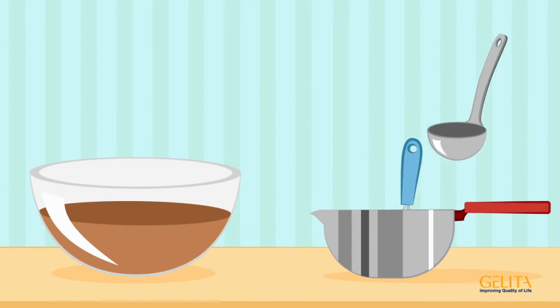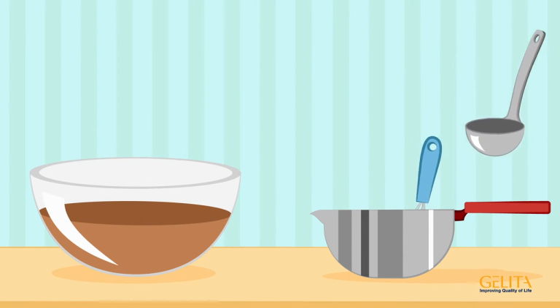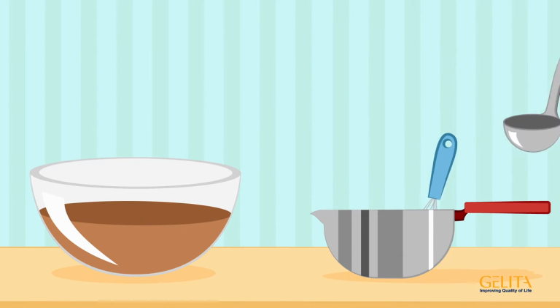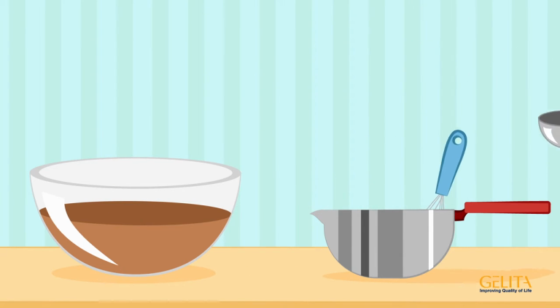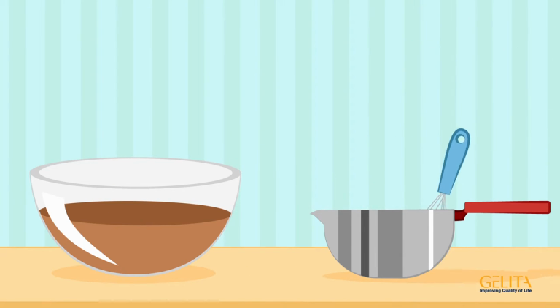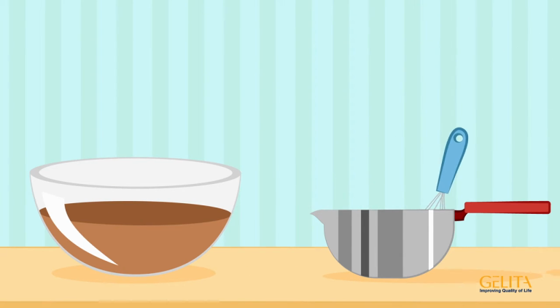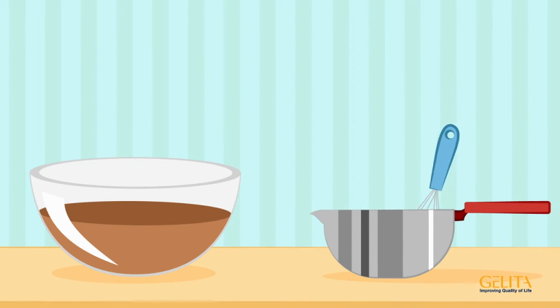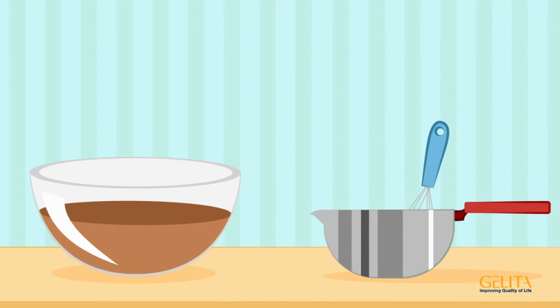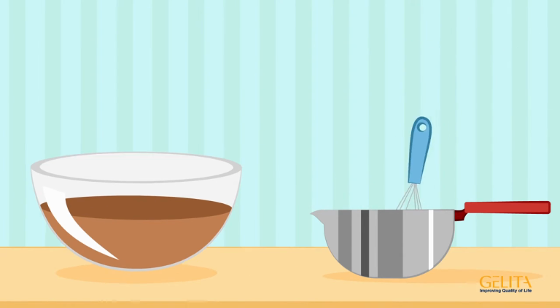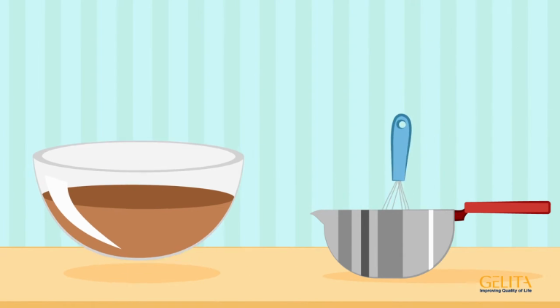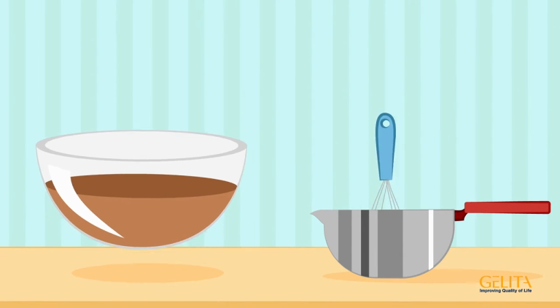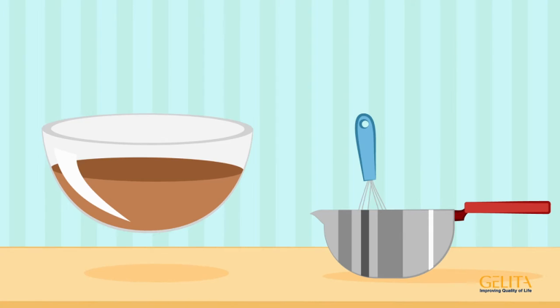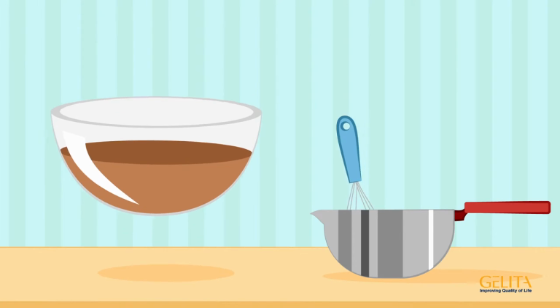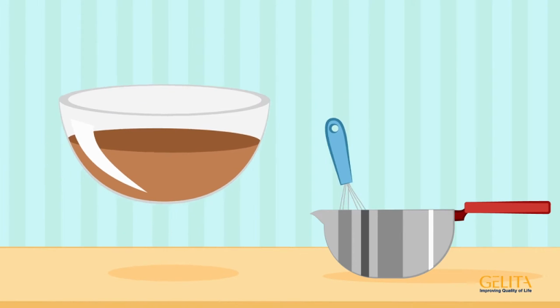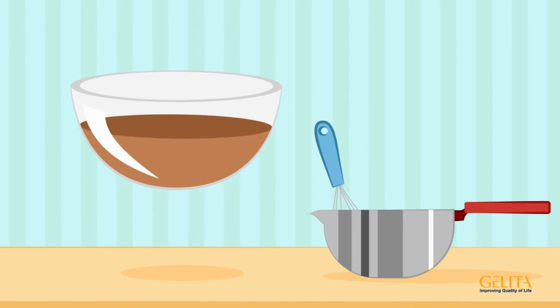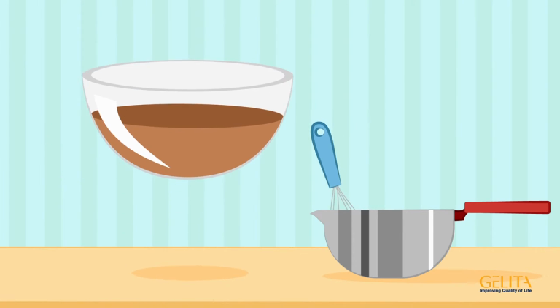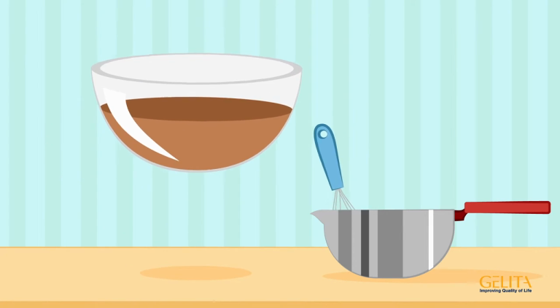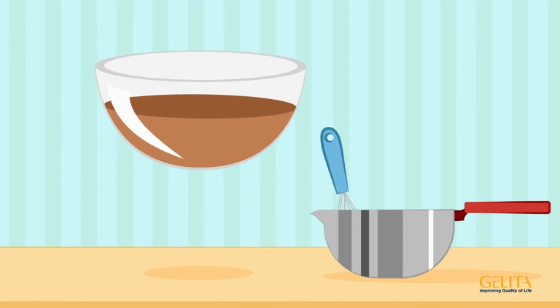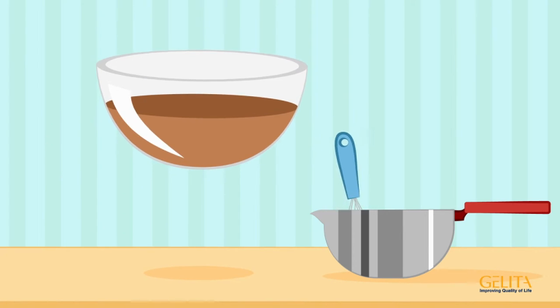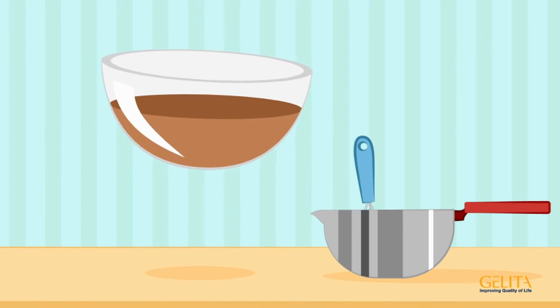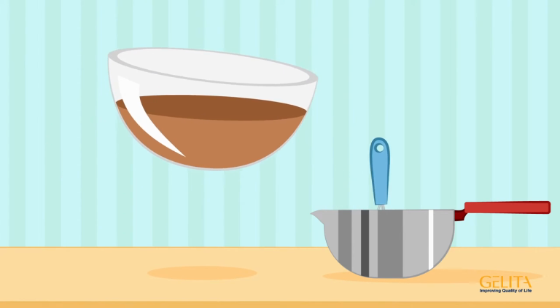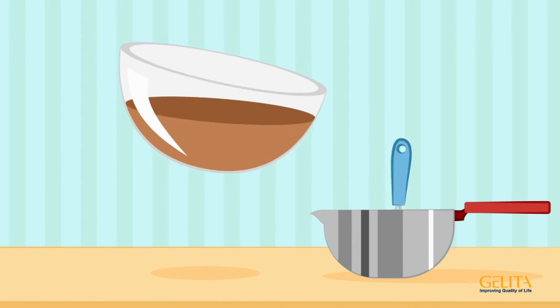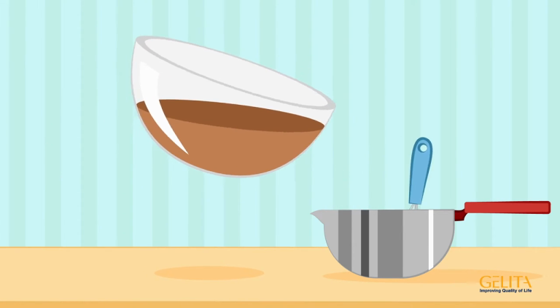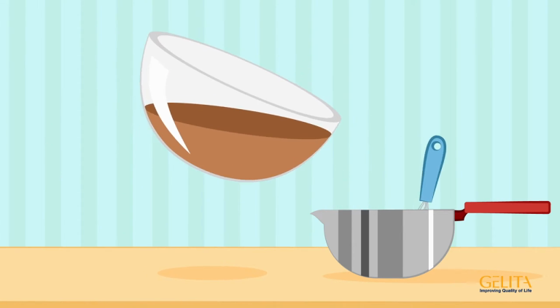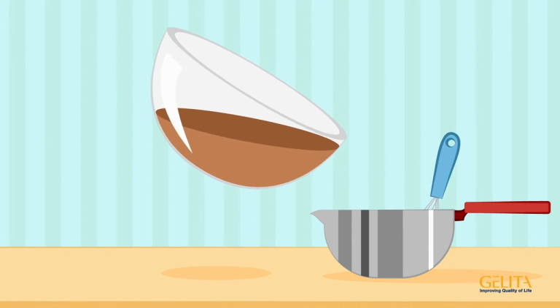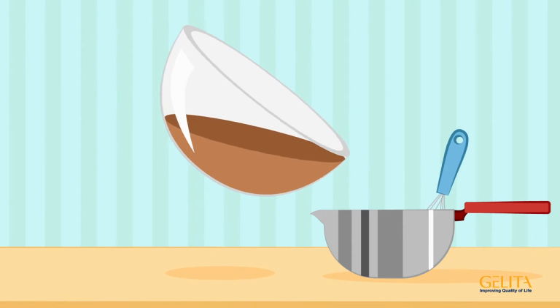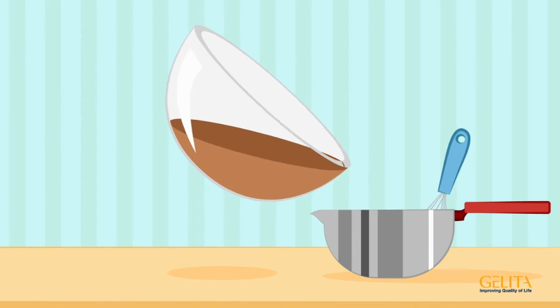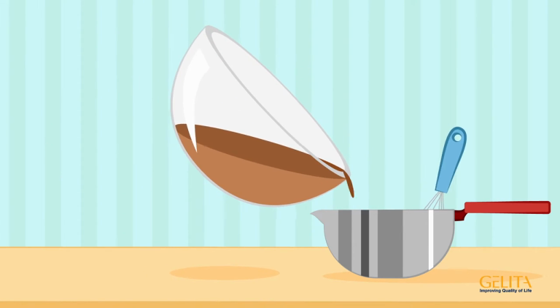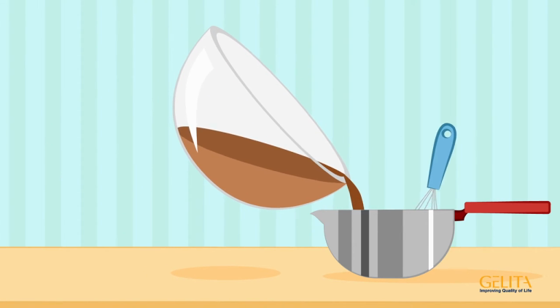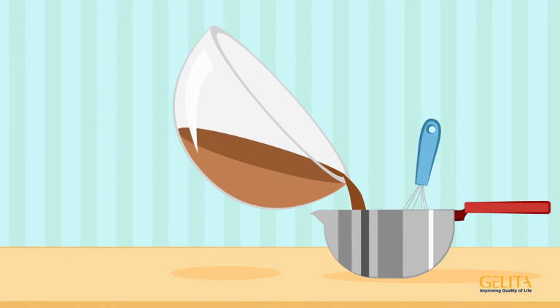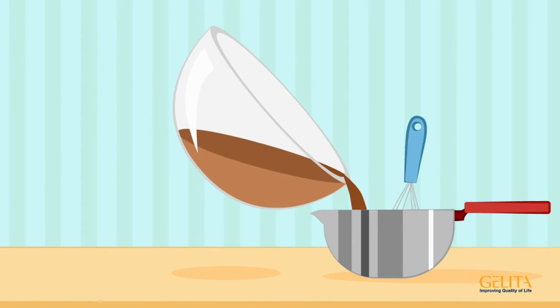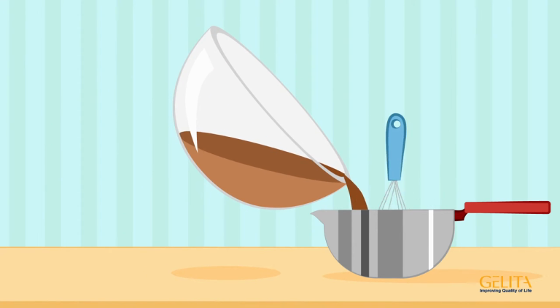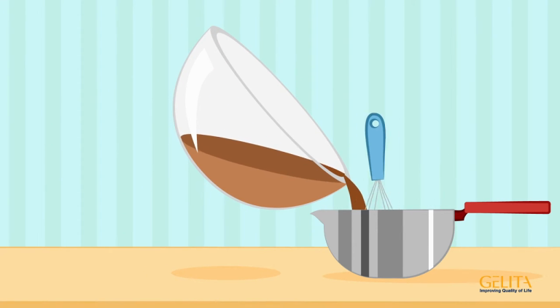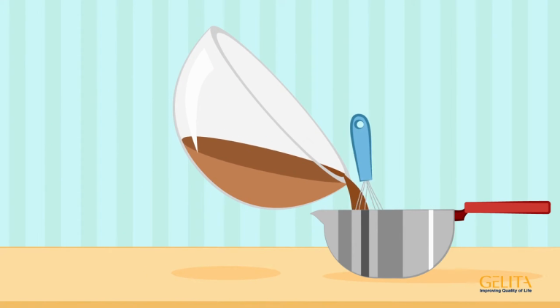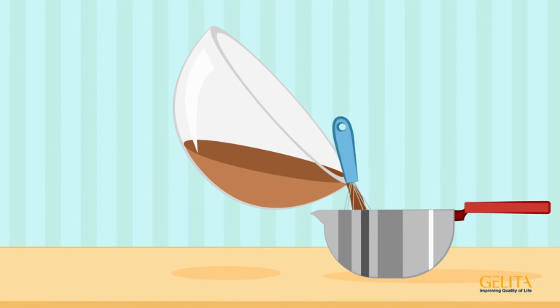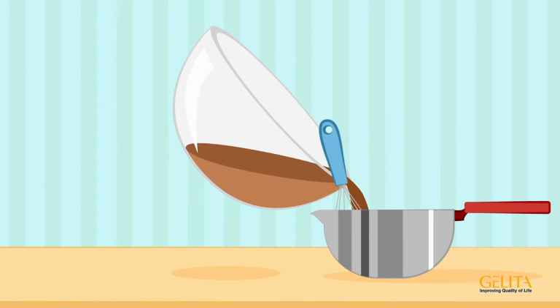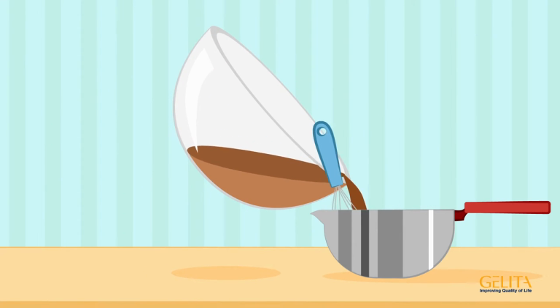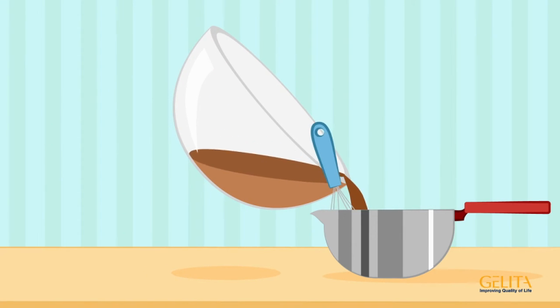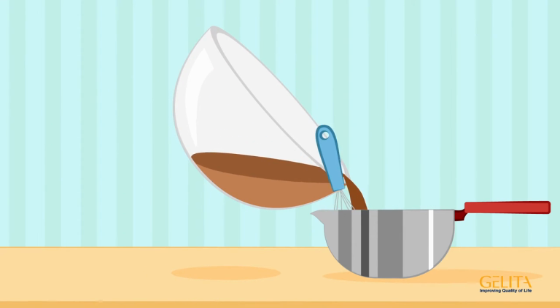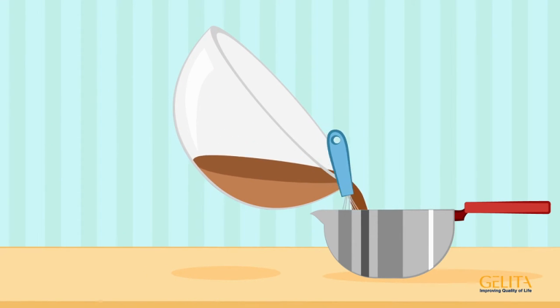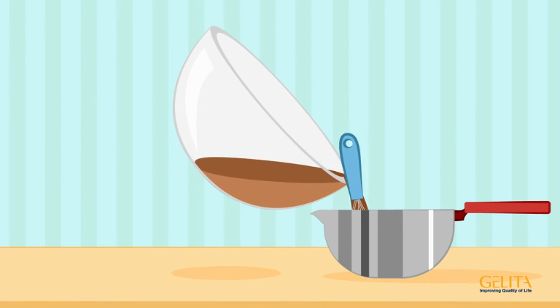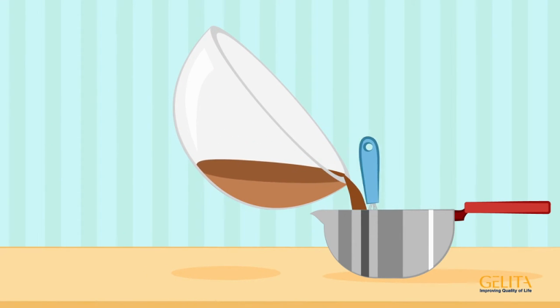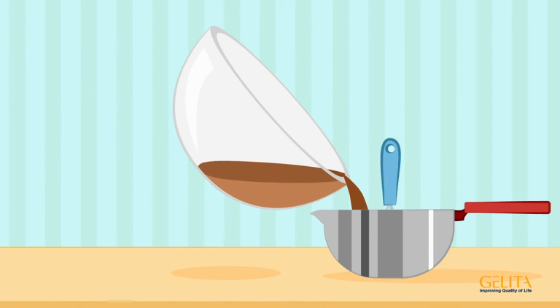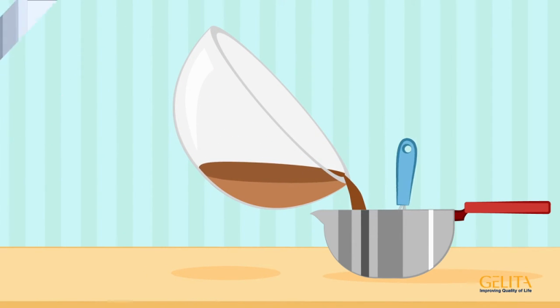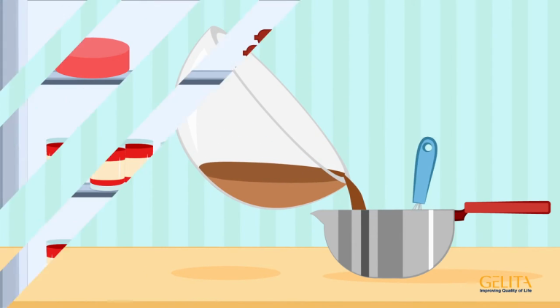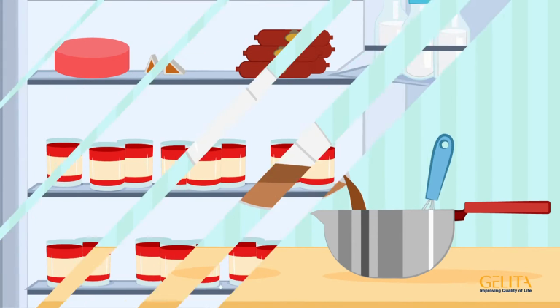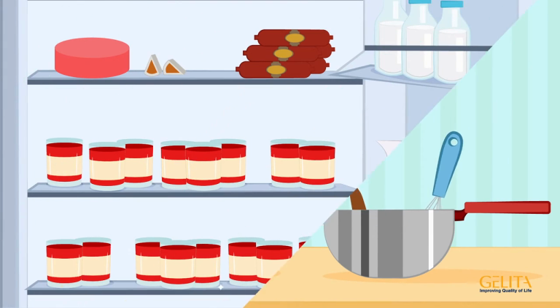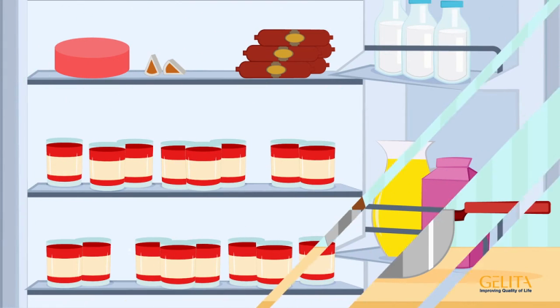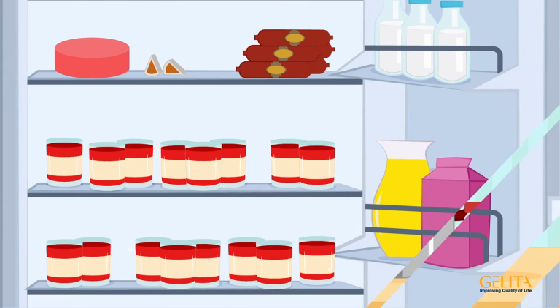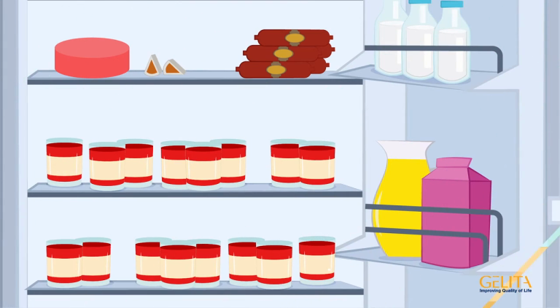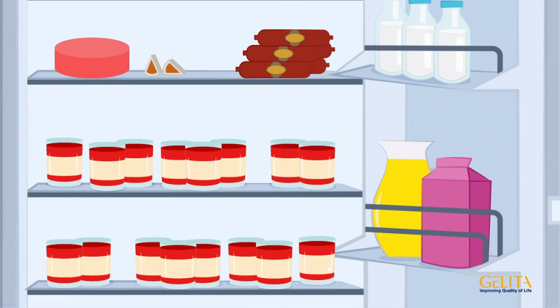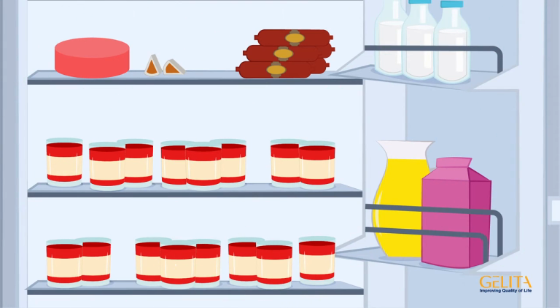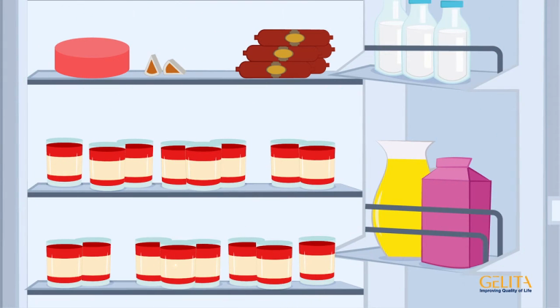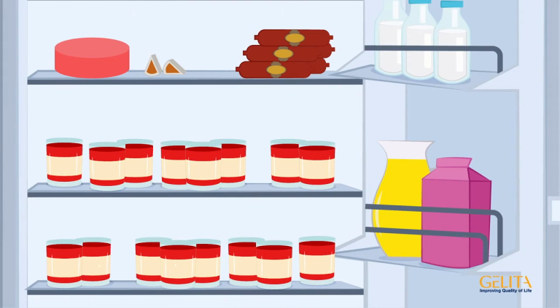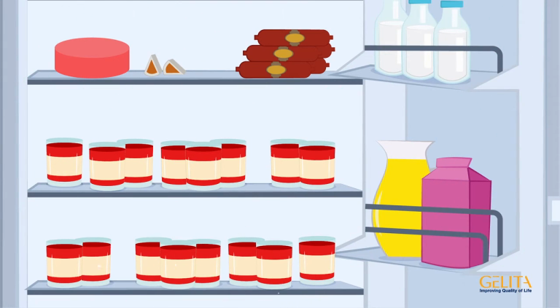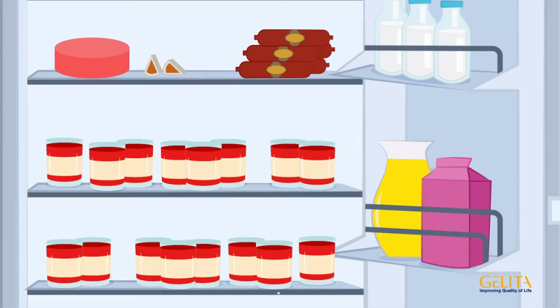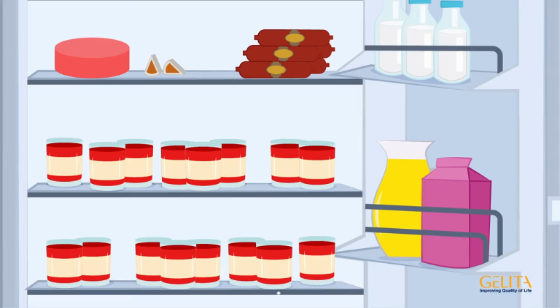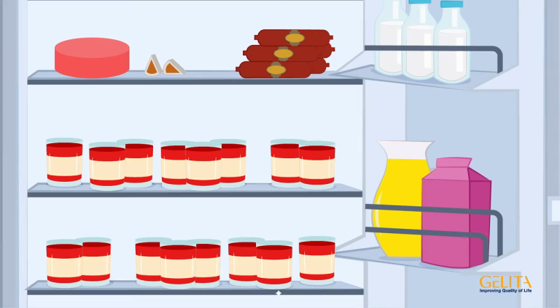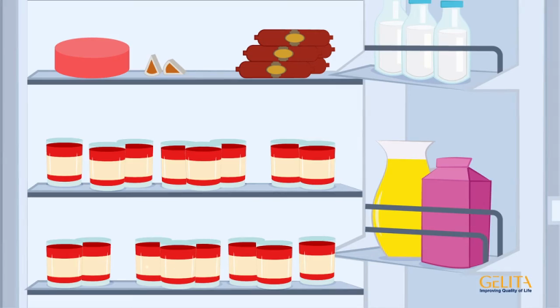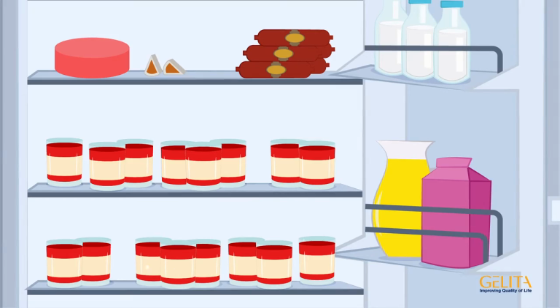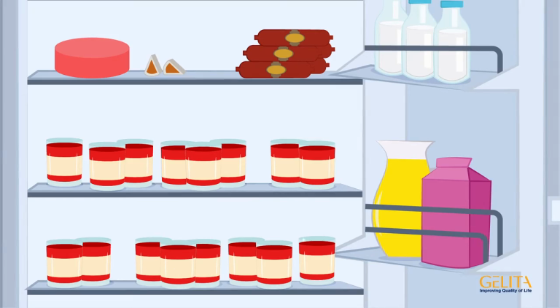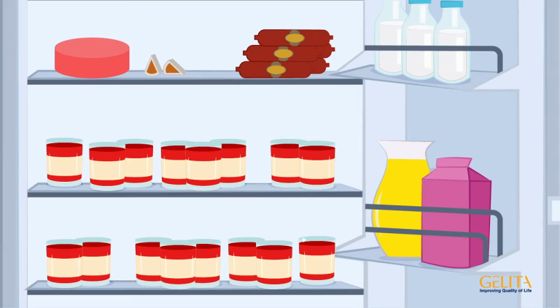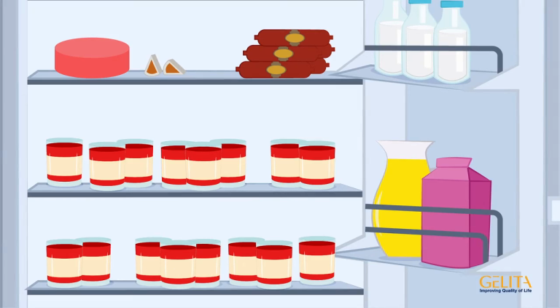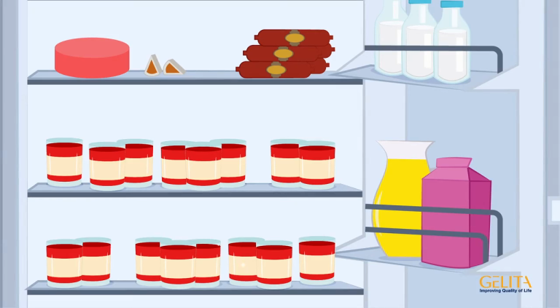Then add the rest of the cold dish to the gelatin. Finally, let the dish set in the fridge.